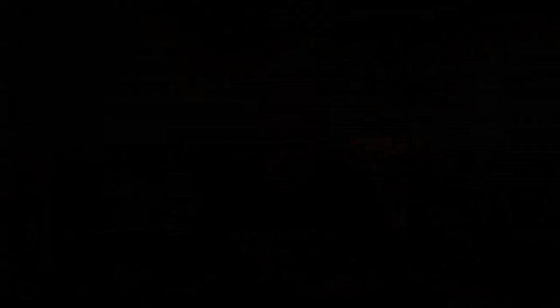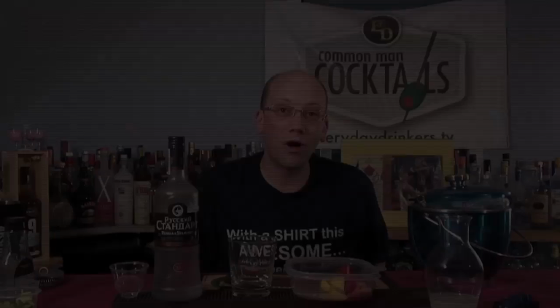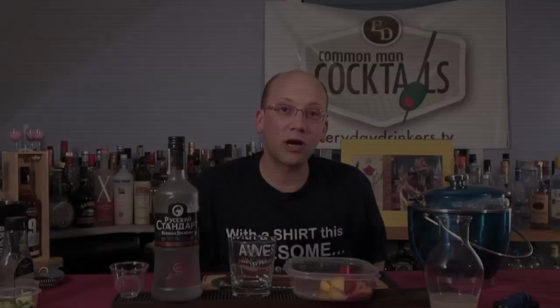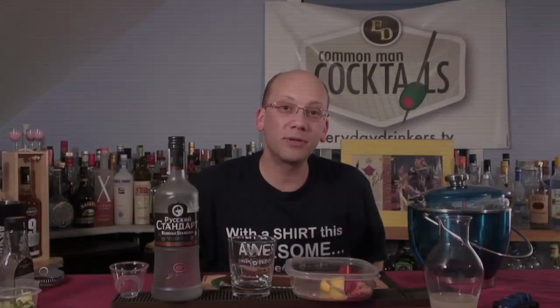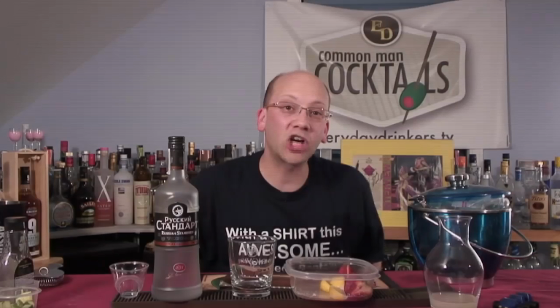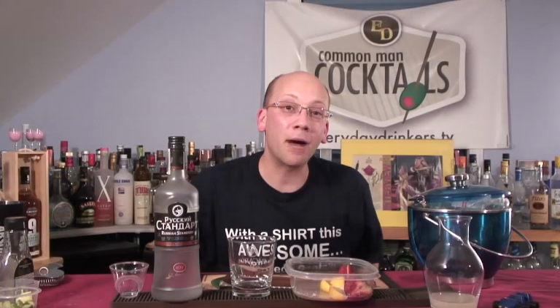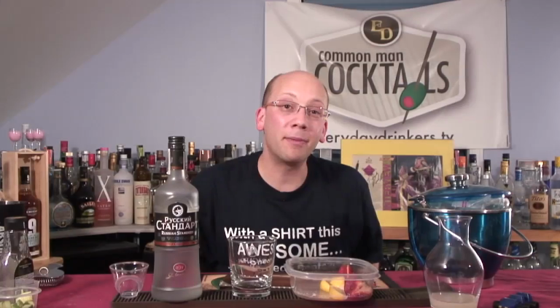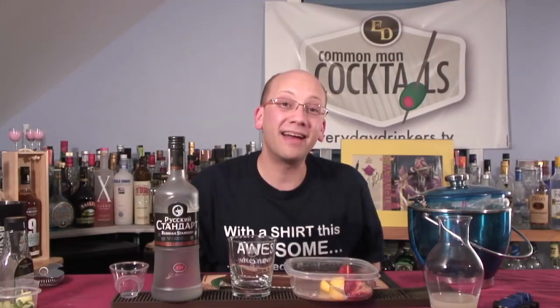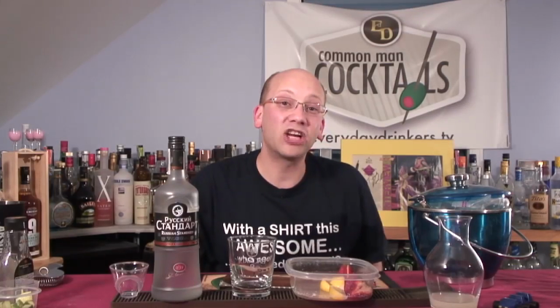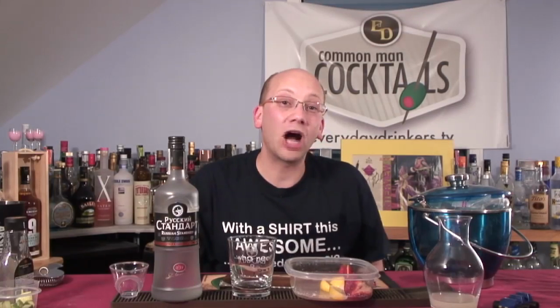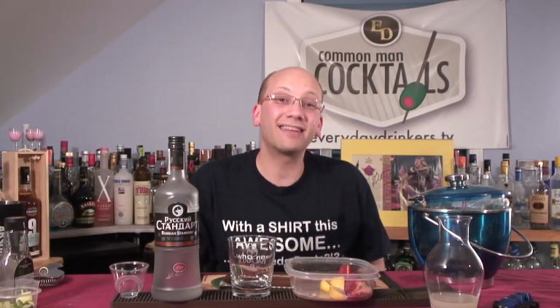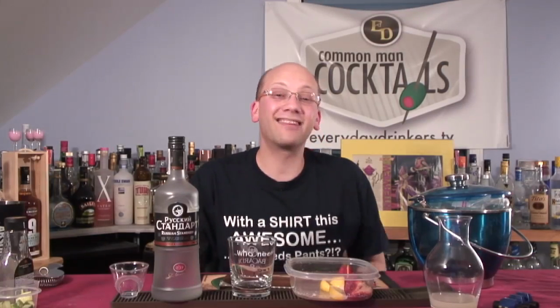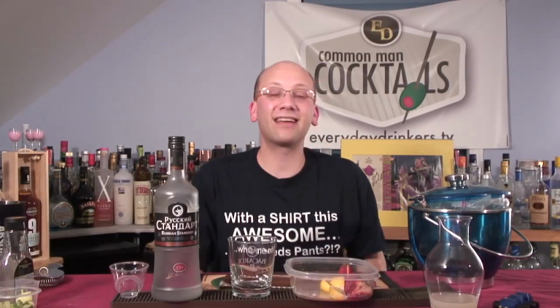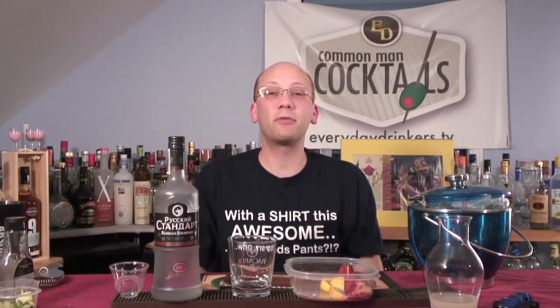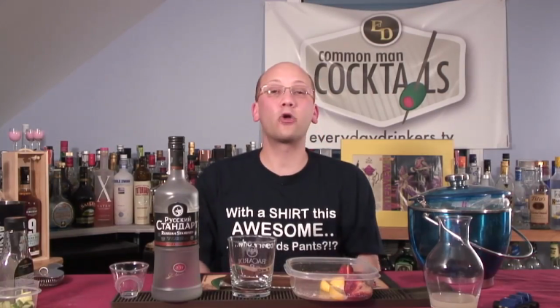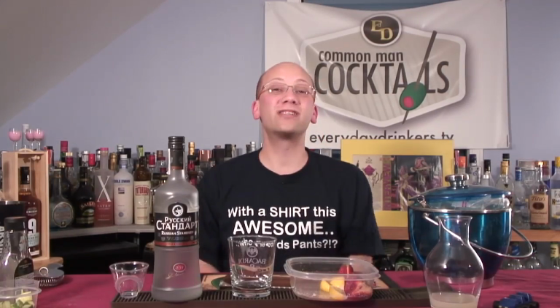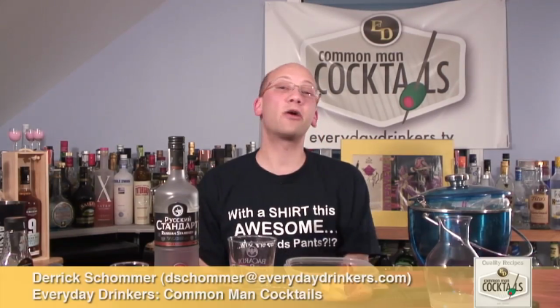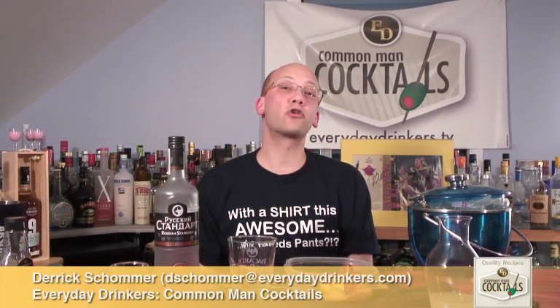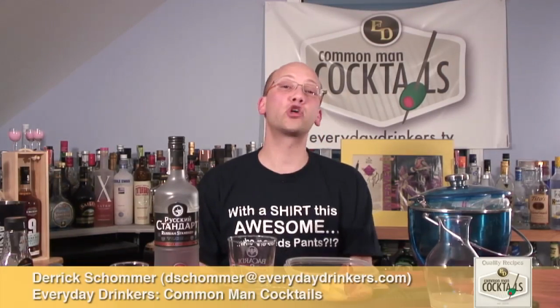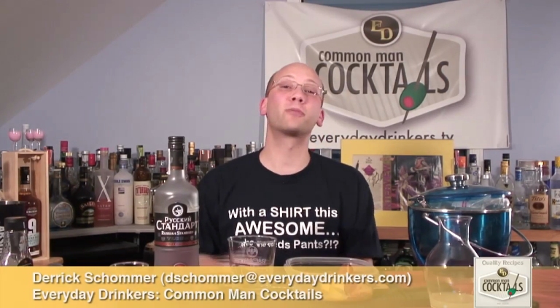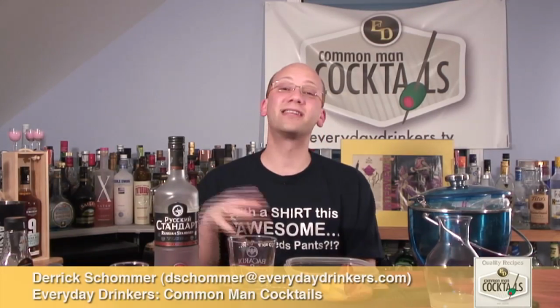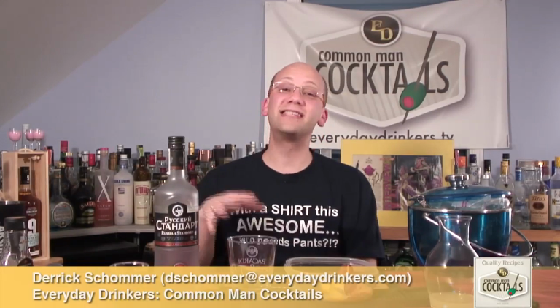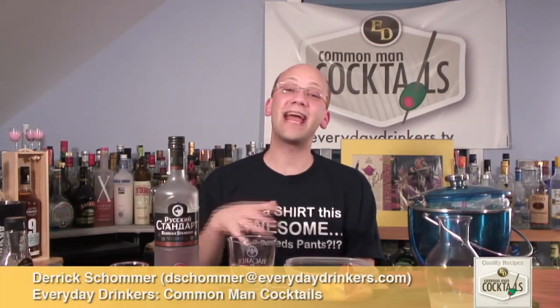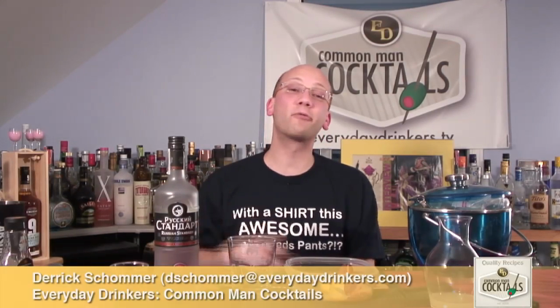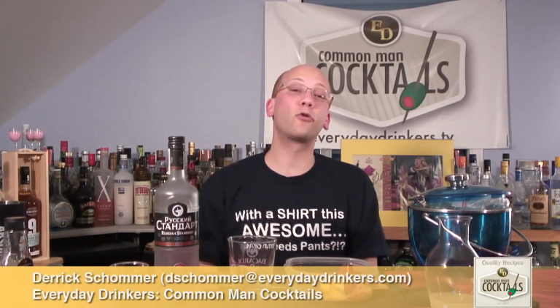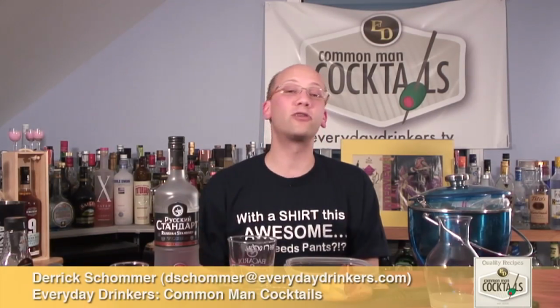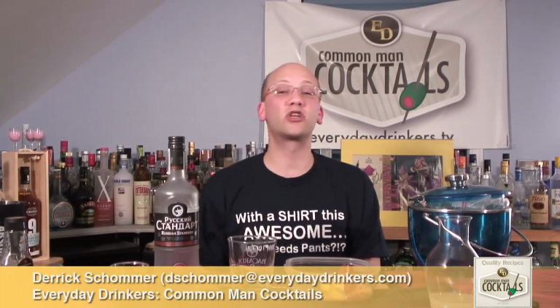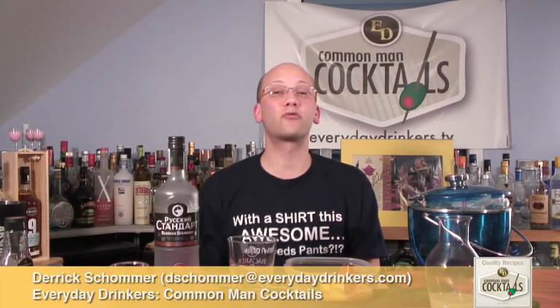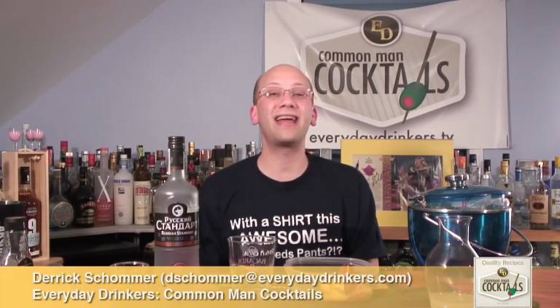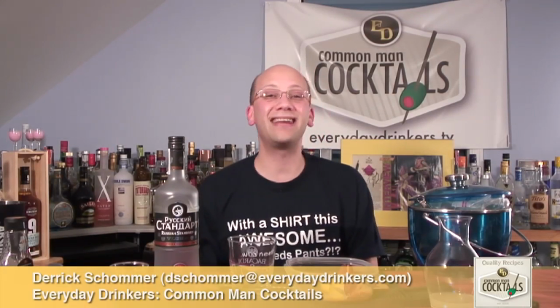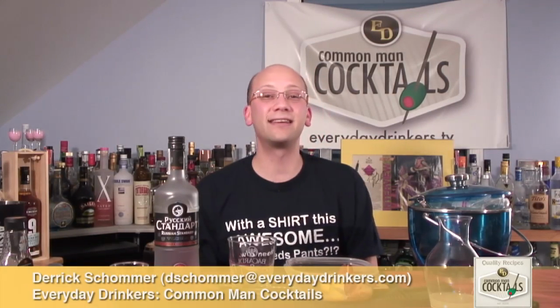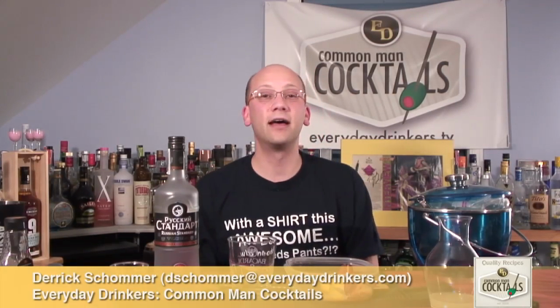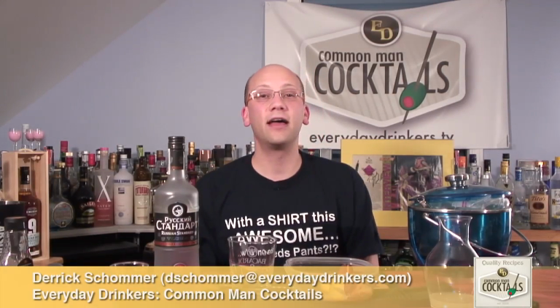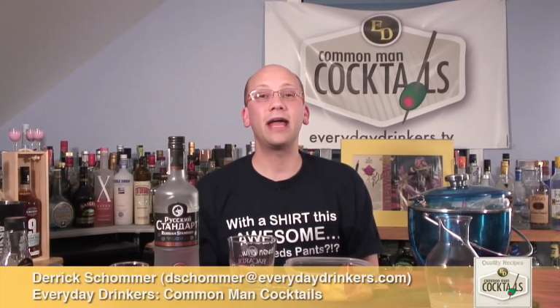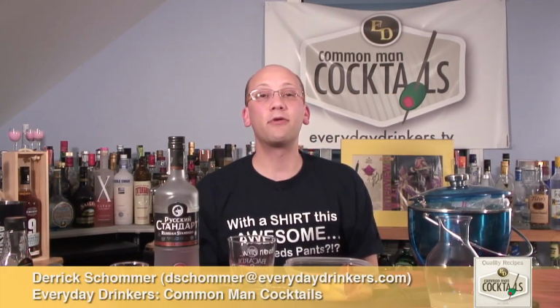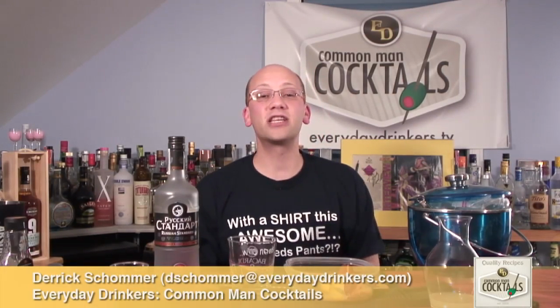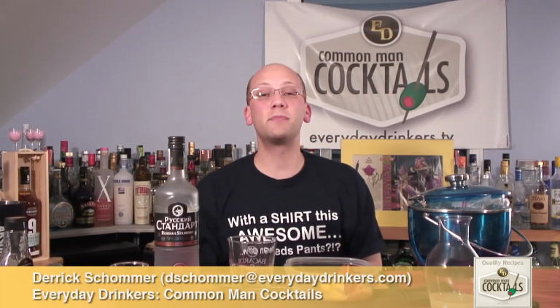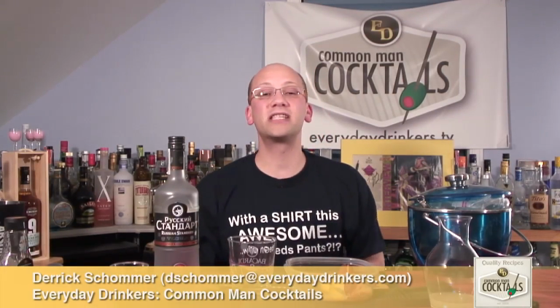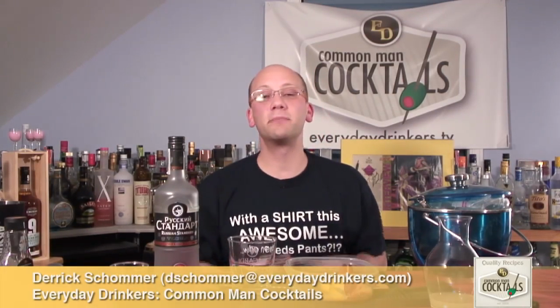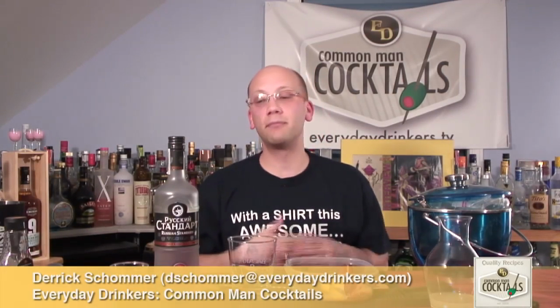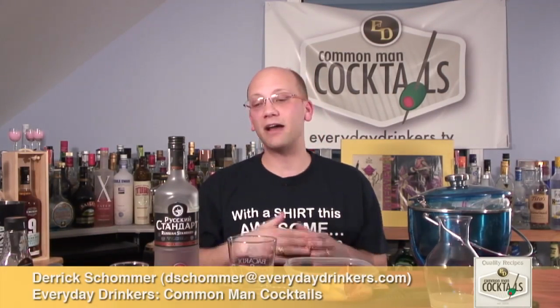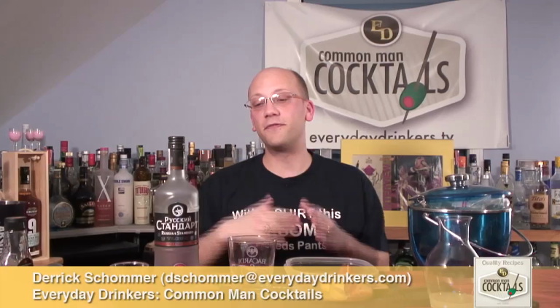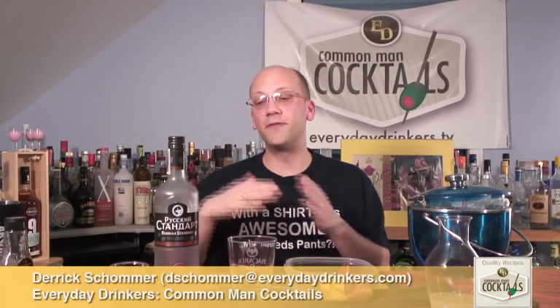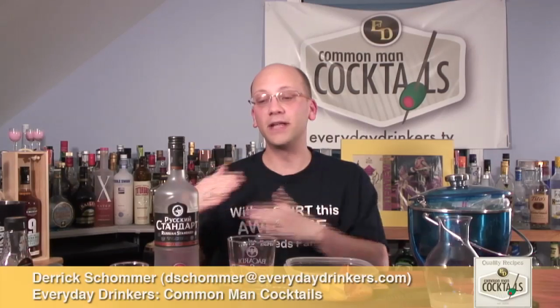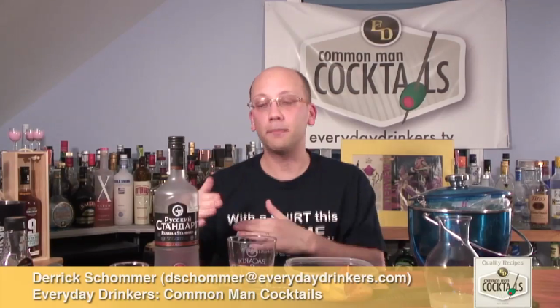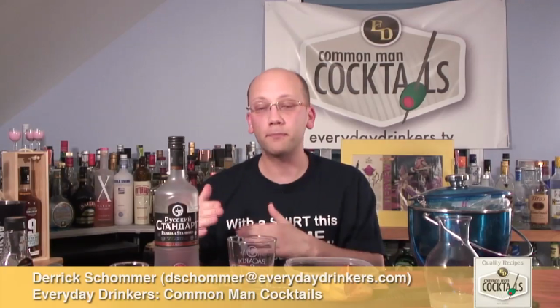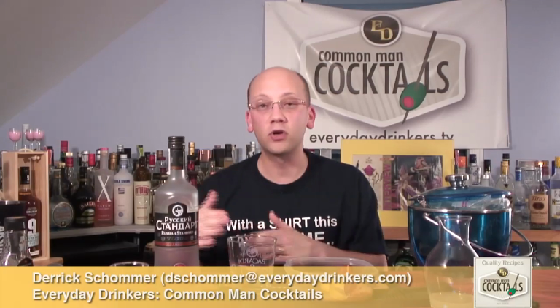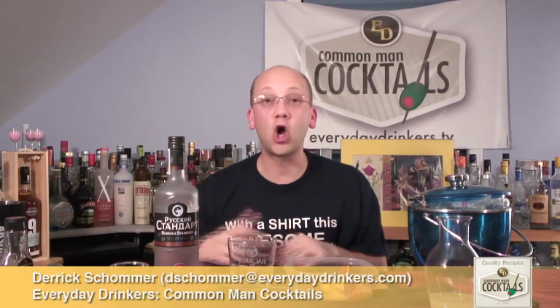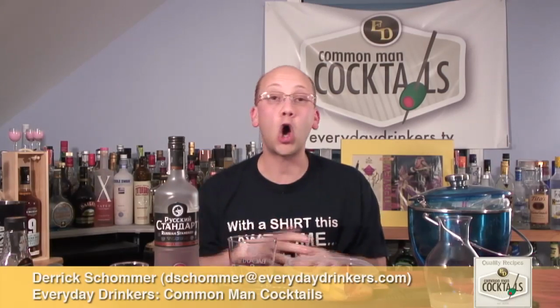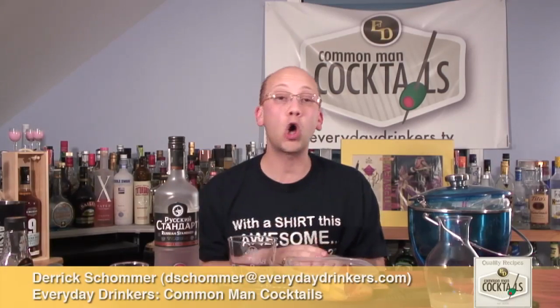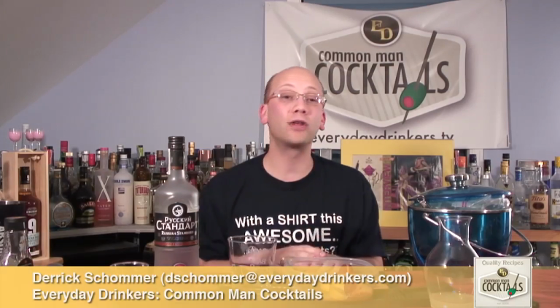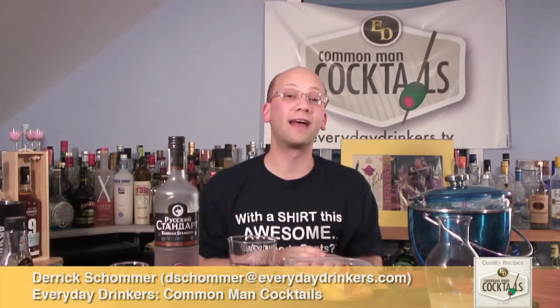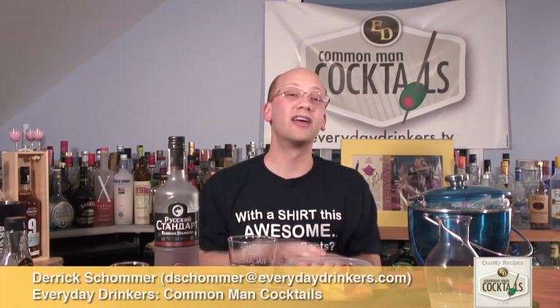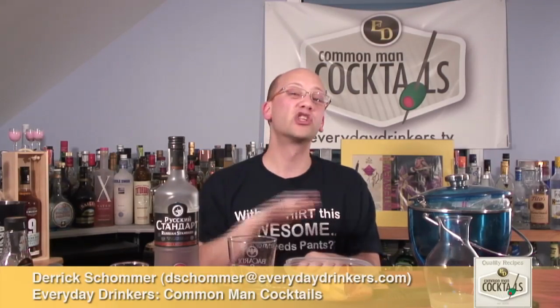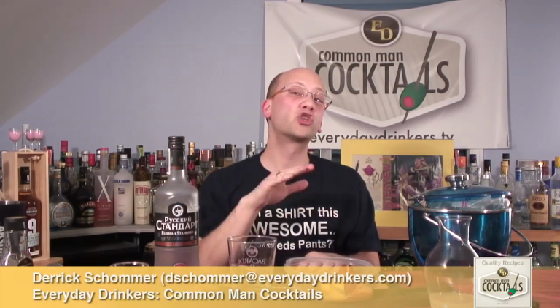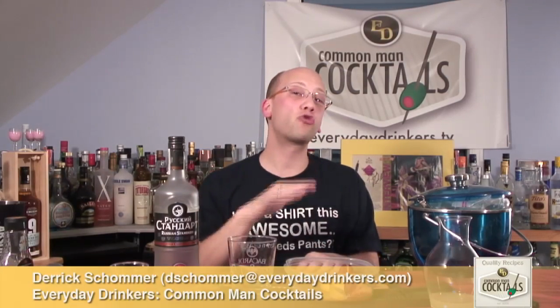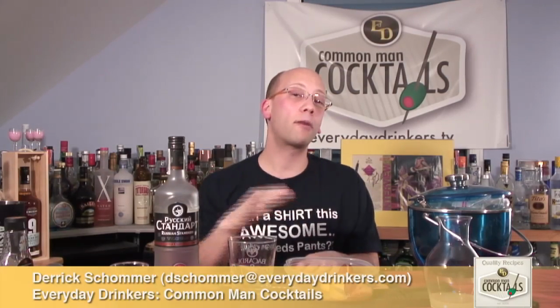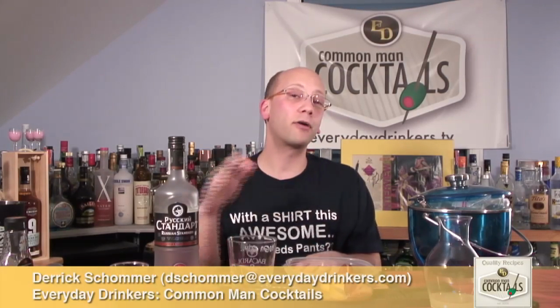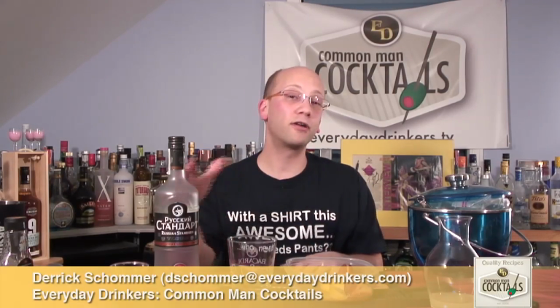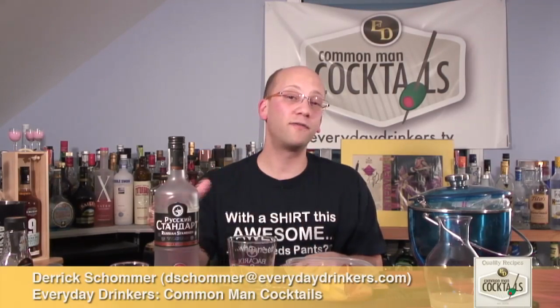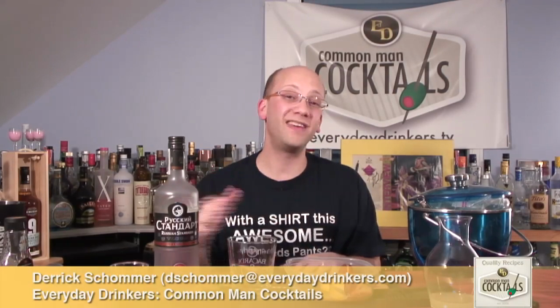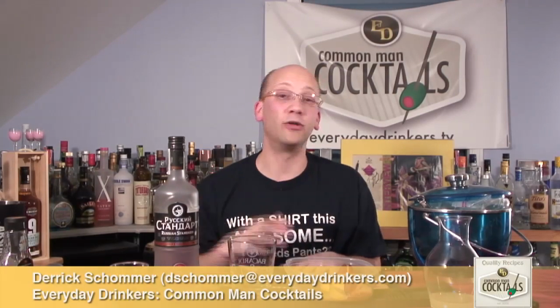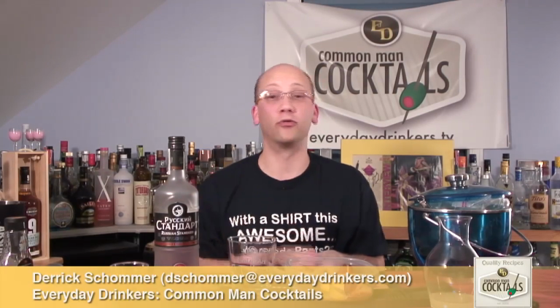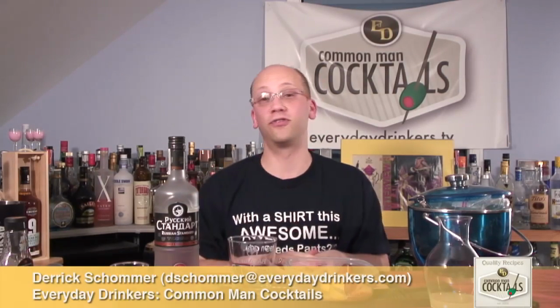Welcome to Common Man Cocktails. I'm your host, Eric Schomer. Today we're going to create a recipe submitted by Philip called Strawberry Fields.